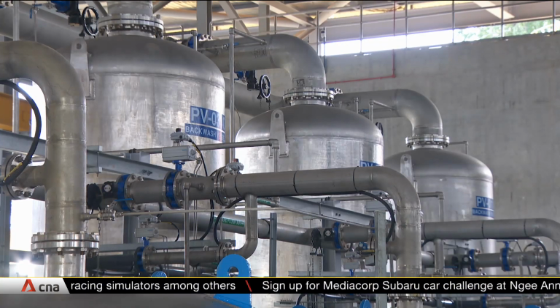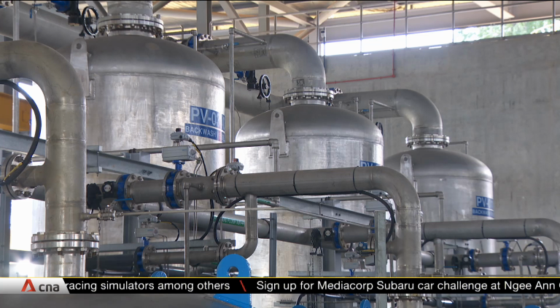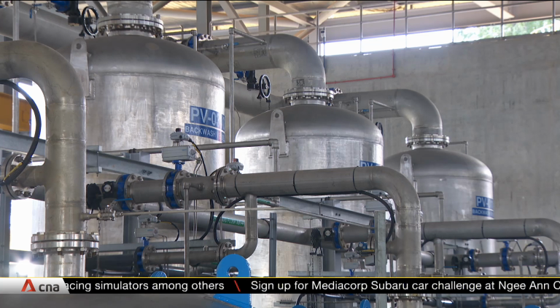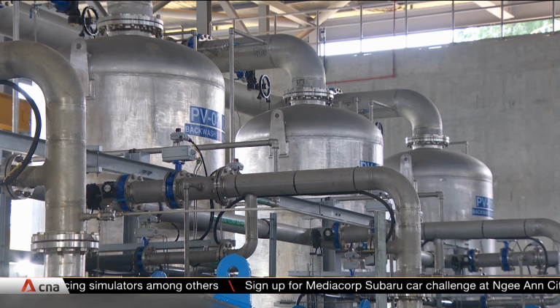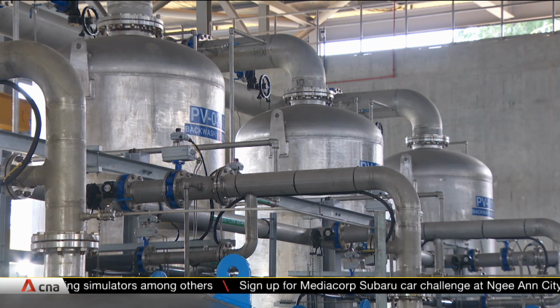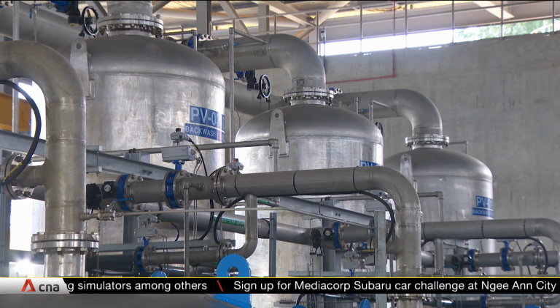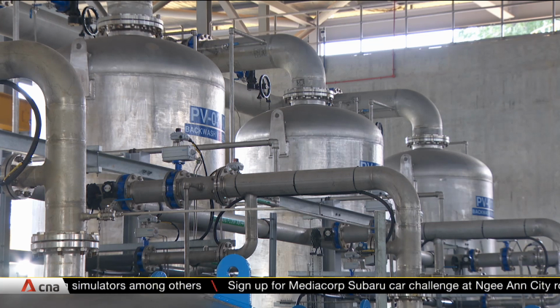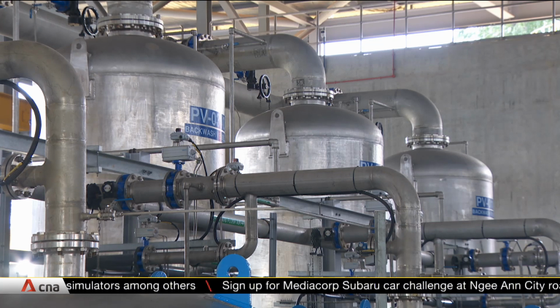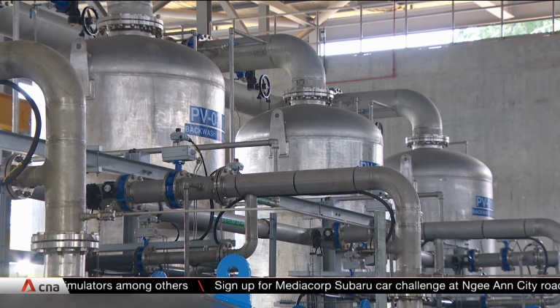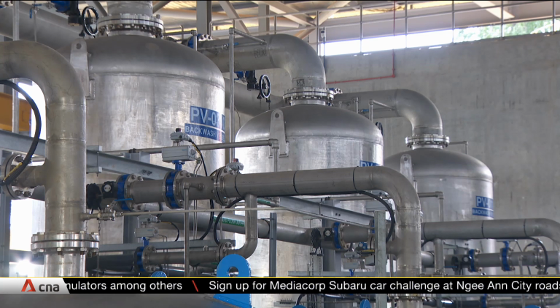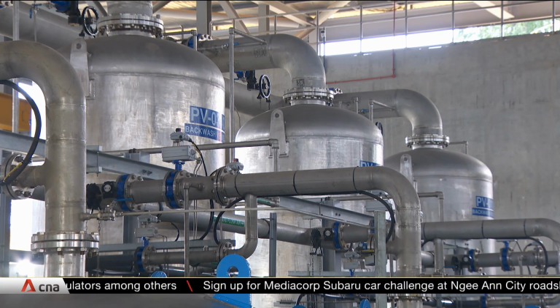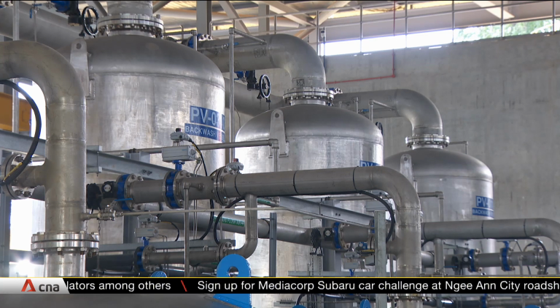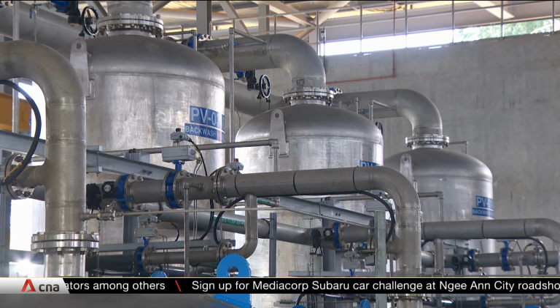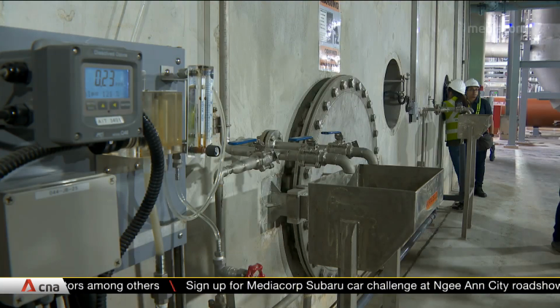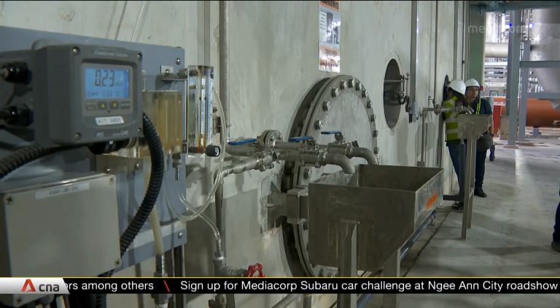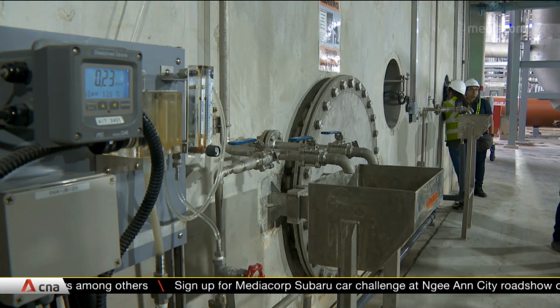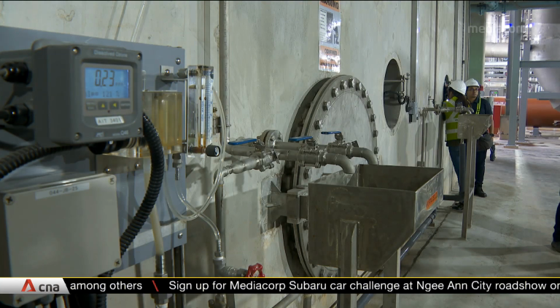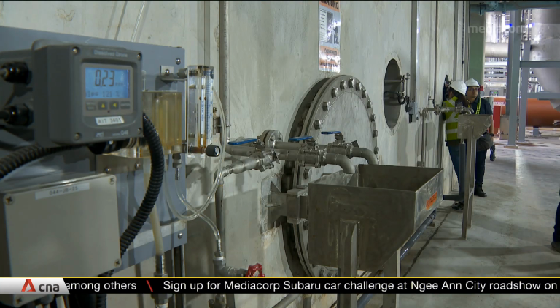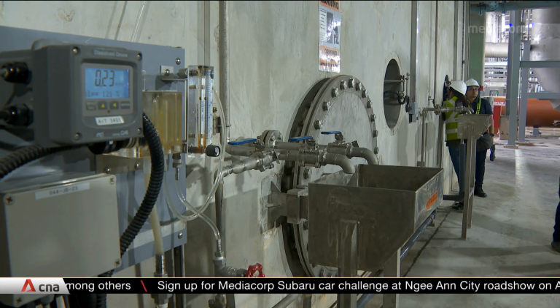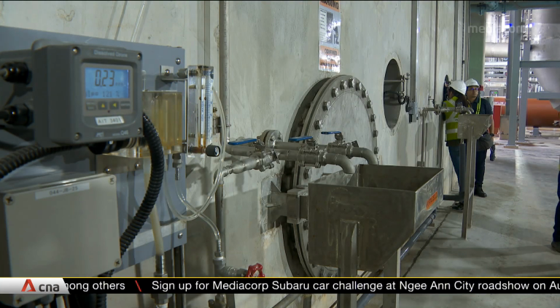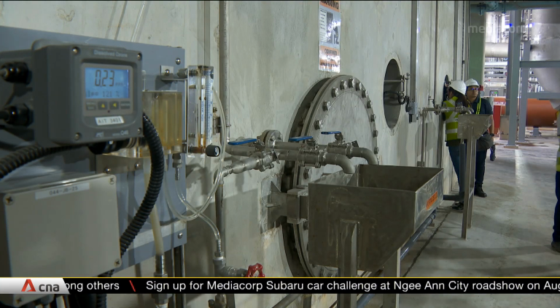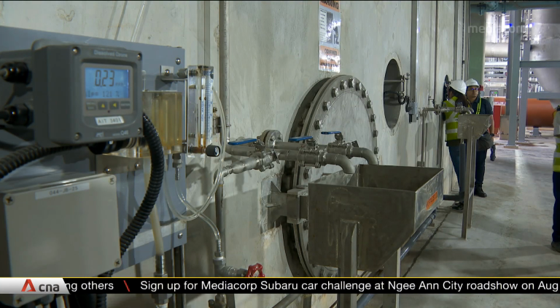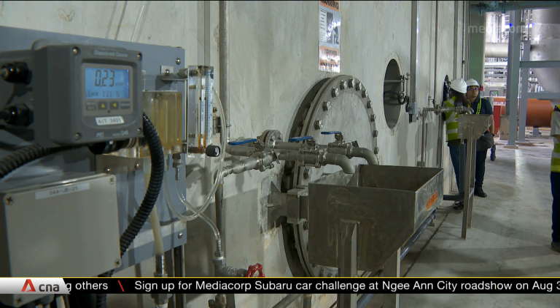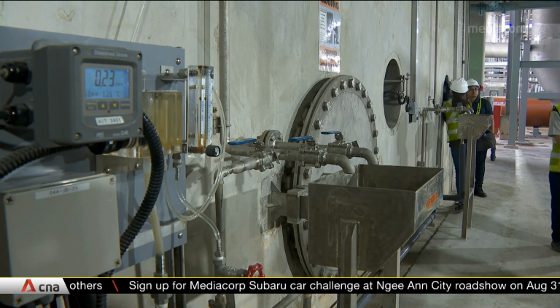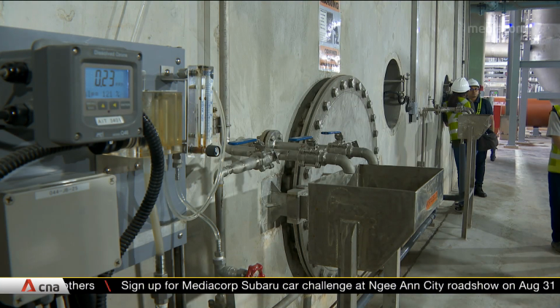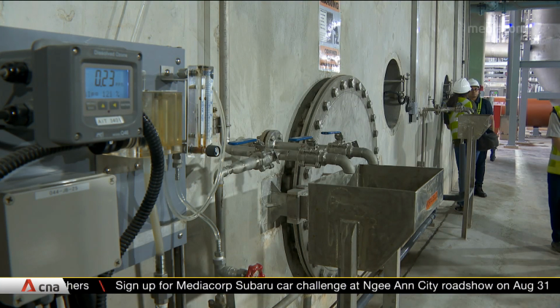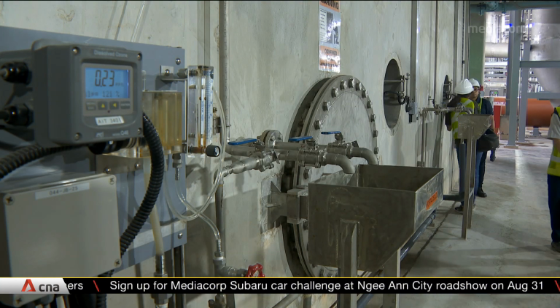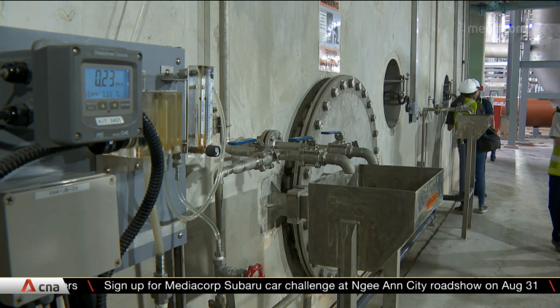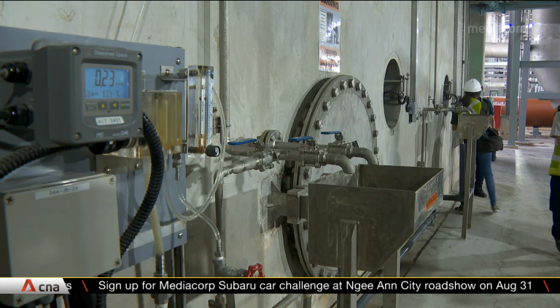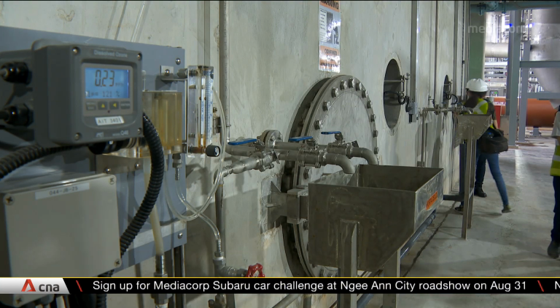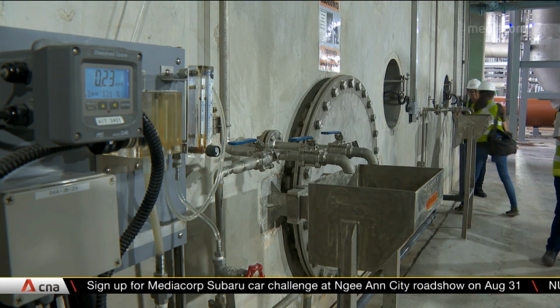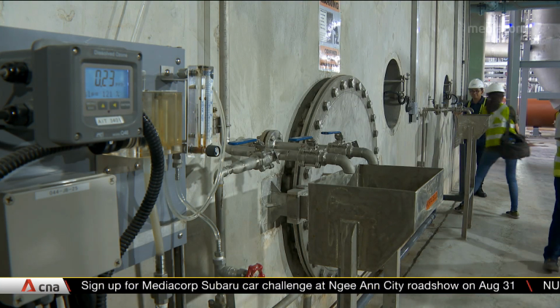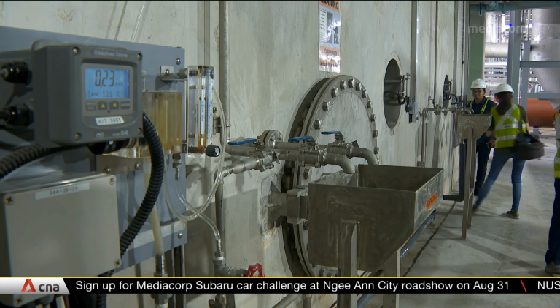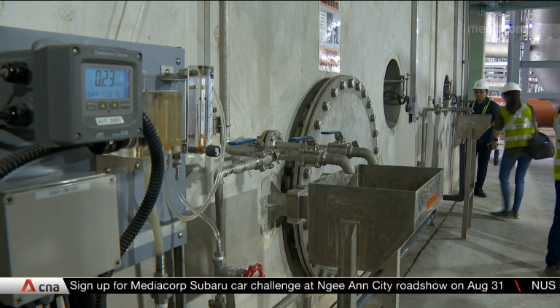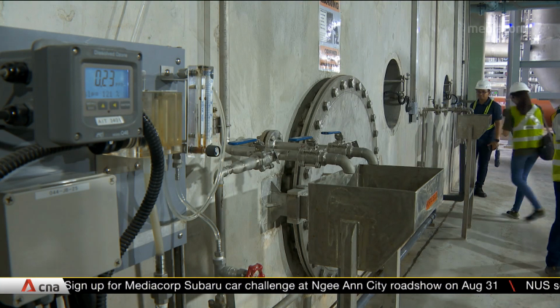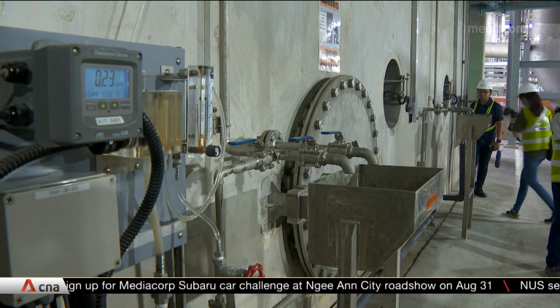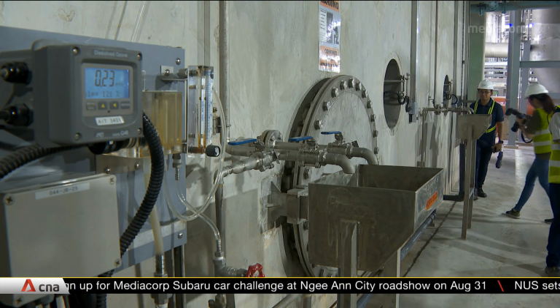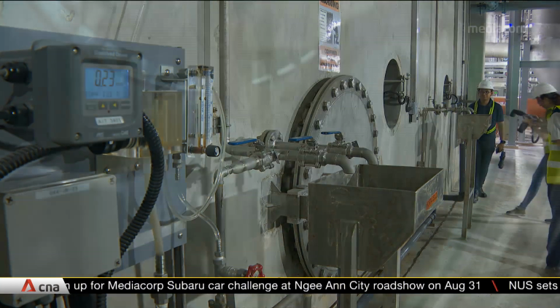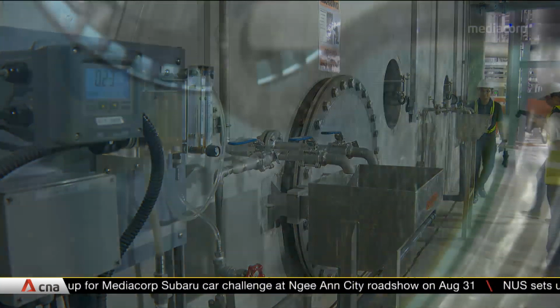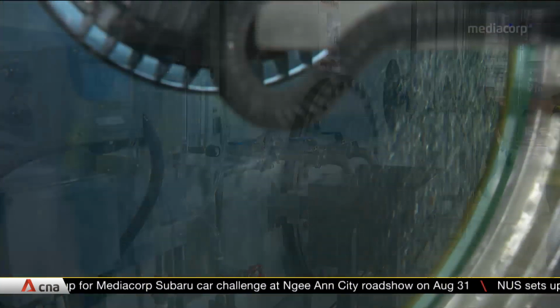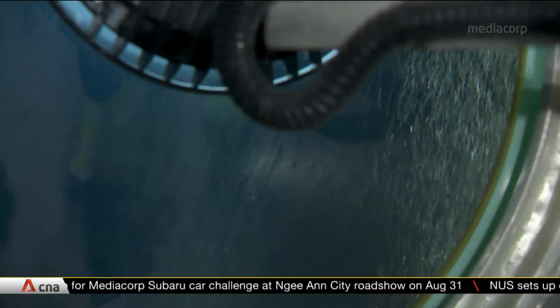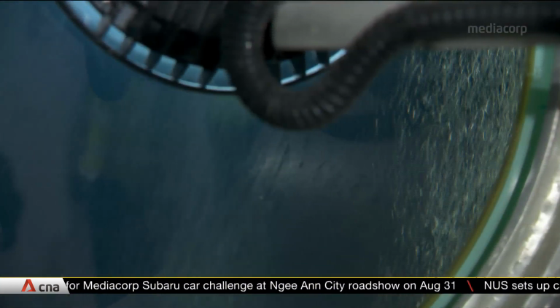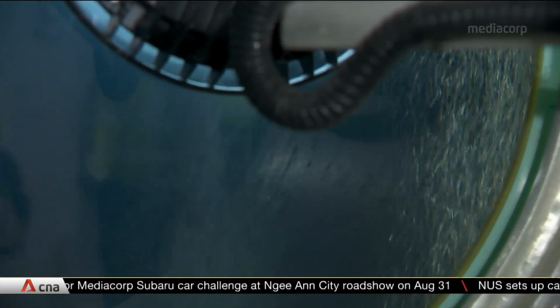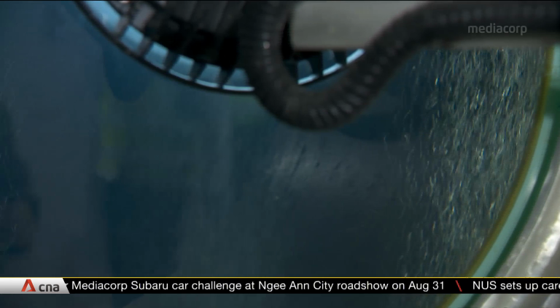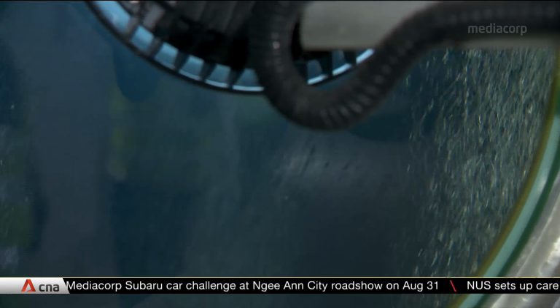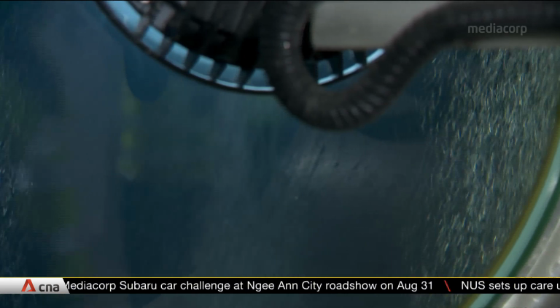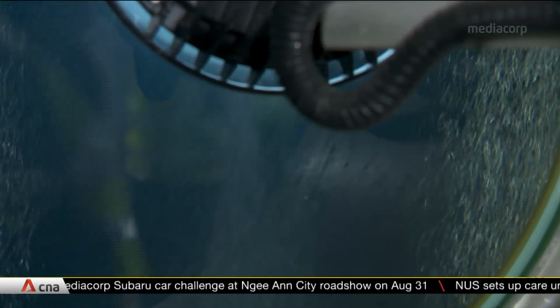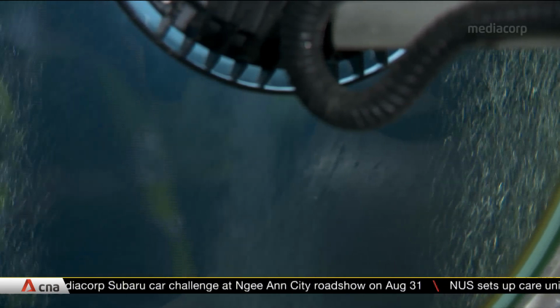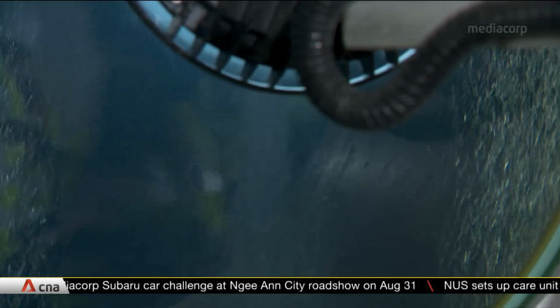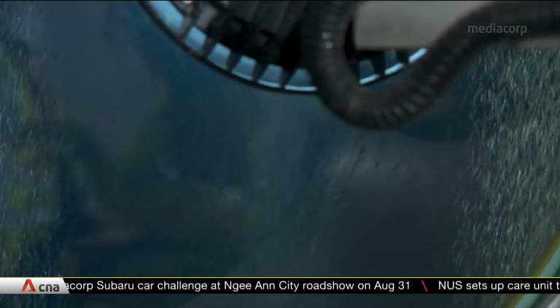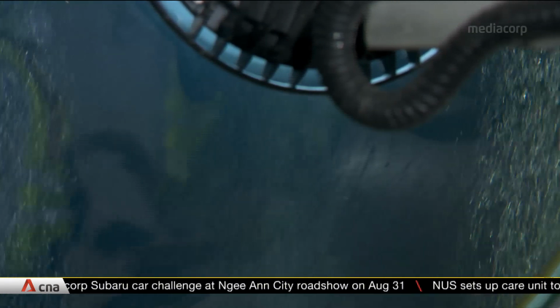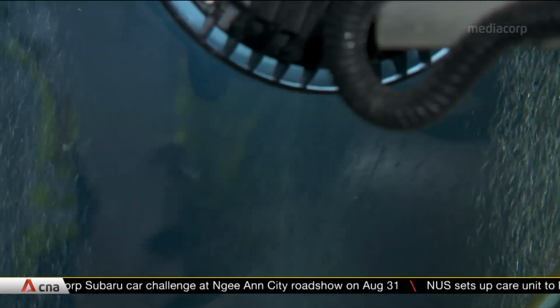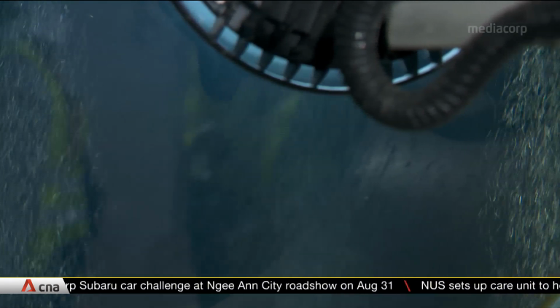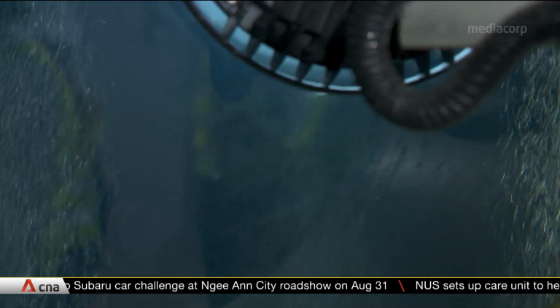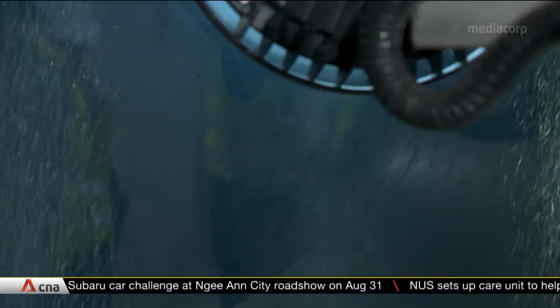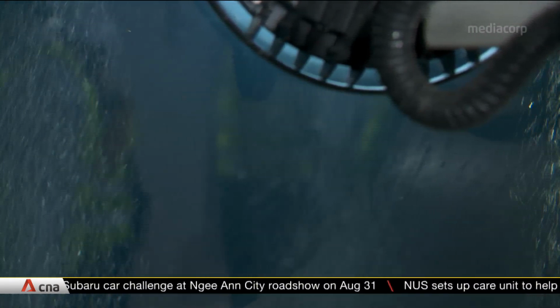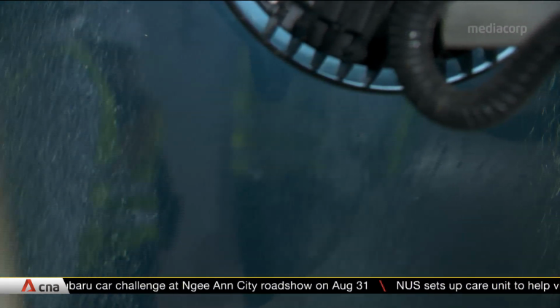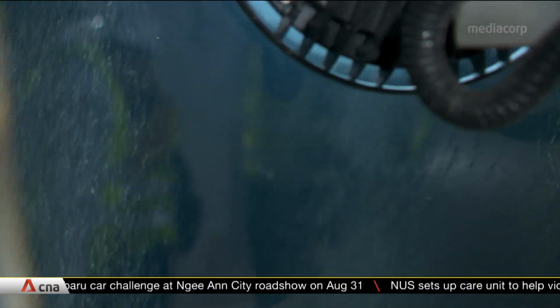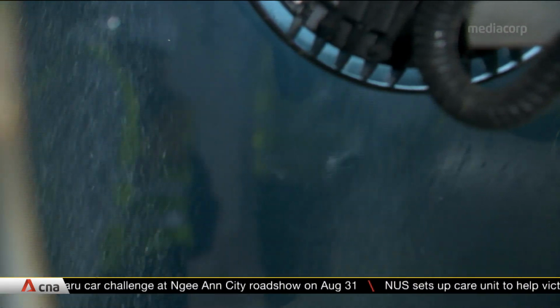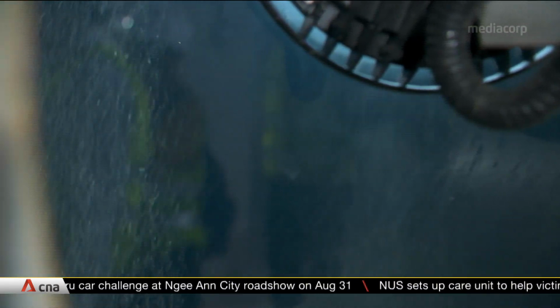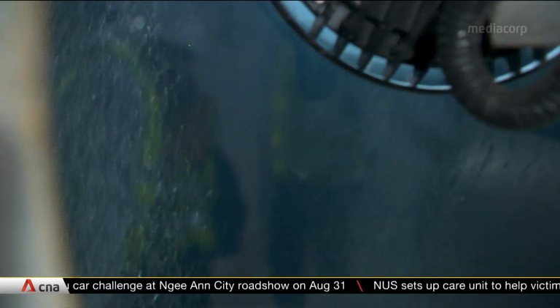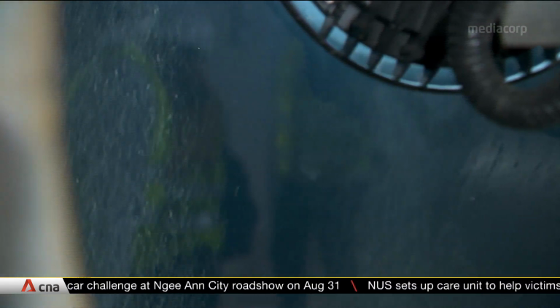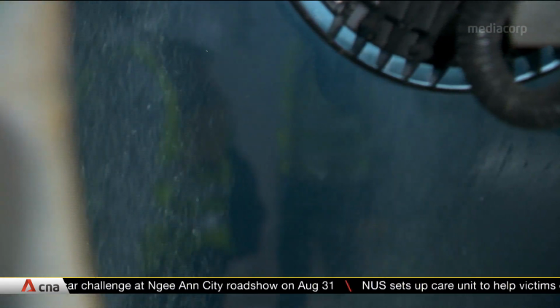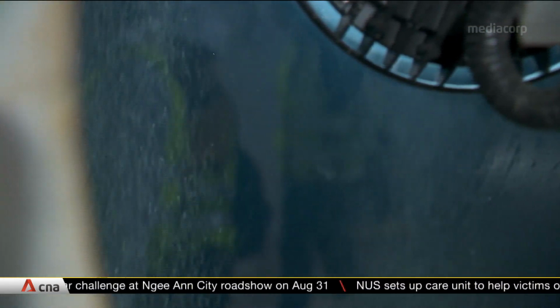The ones in Upper Serangoon and Bukit Panjang are currently being upgraded to include the new processes, and will be completed by the end of this year.